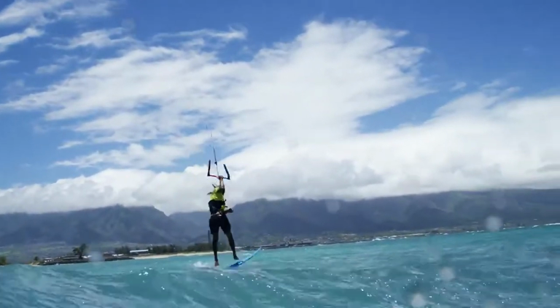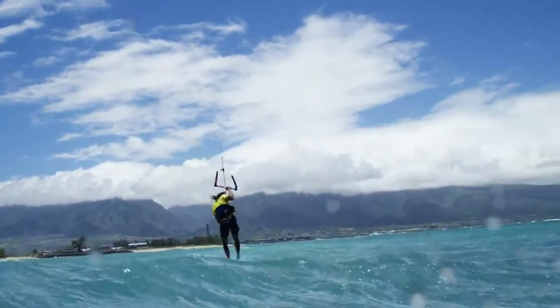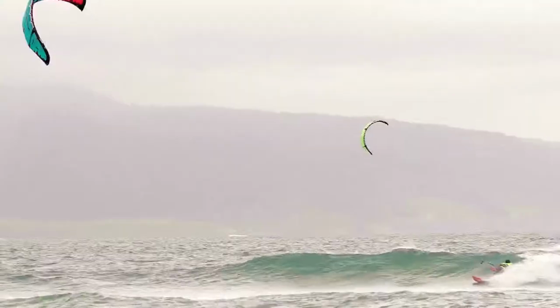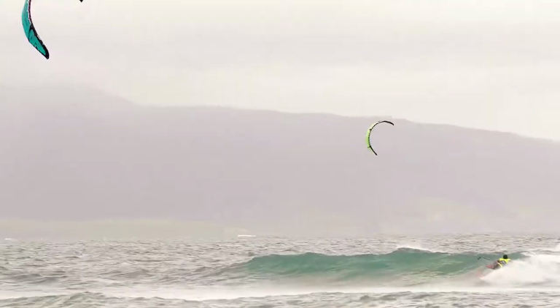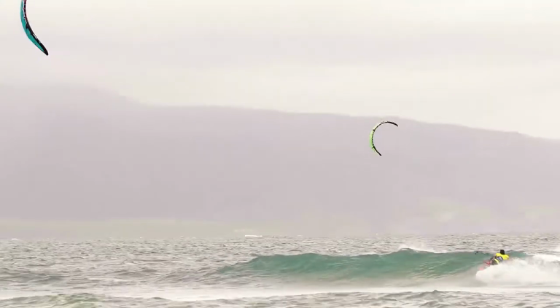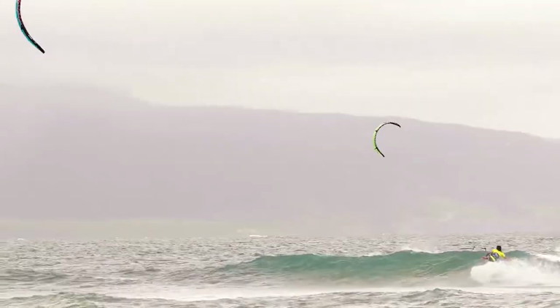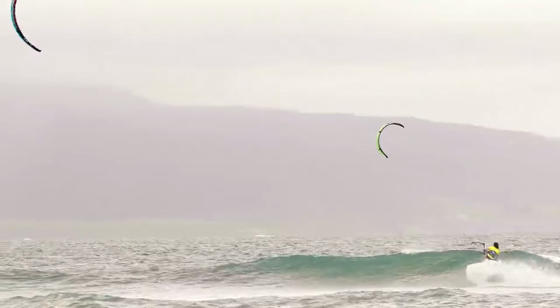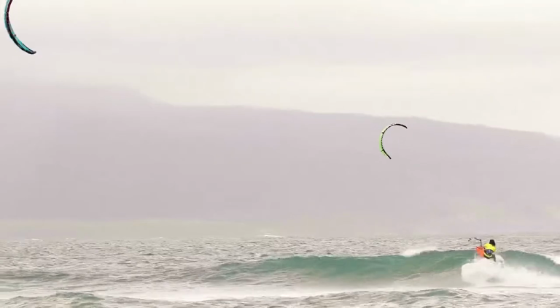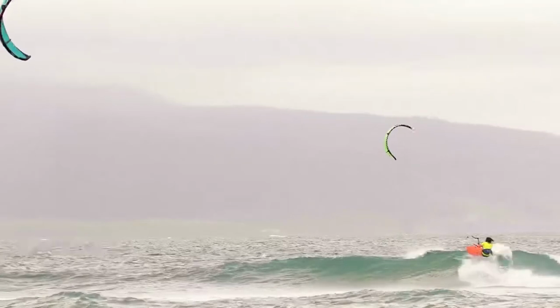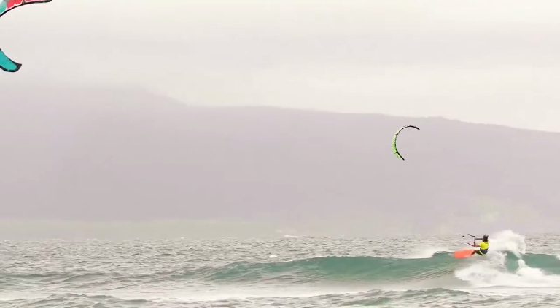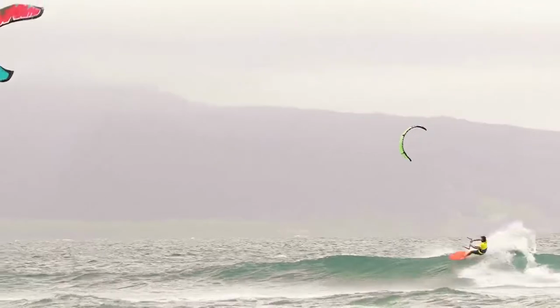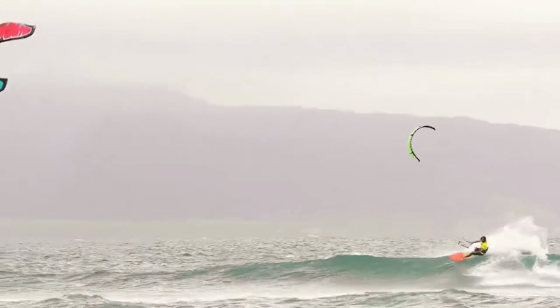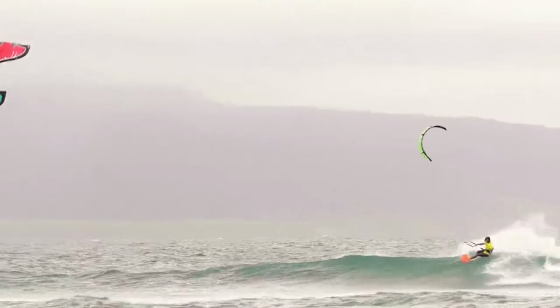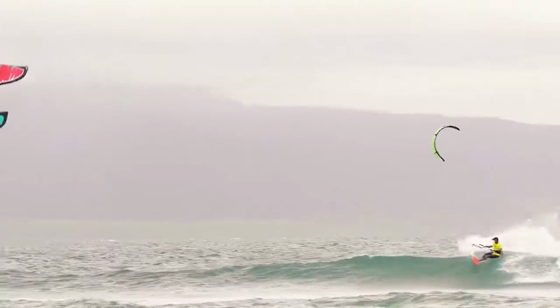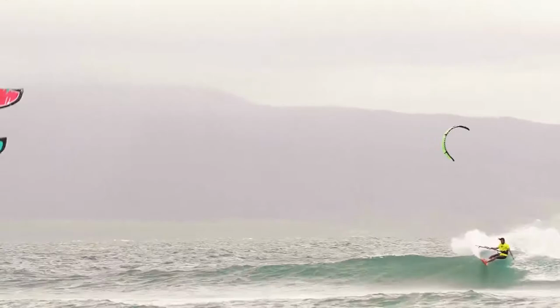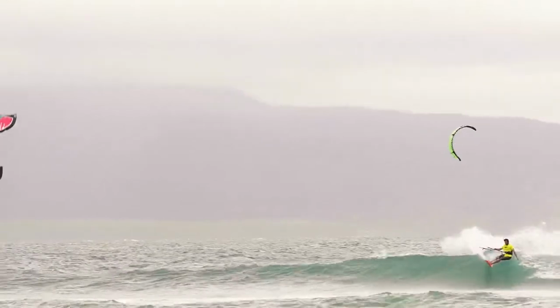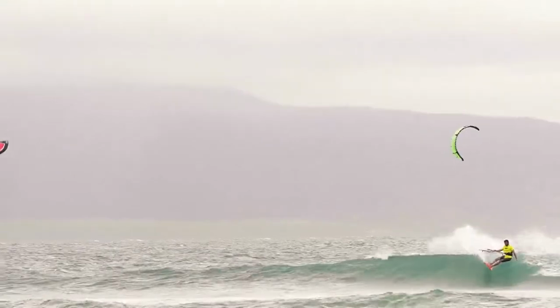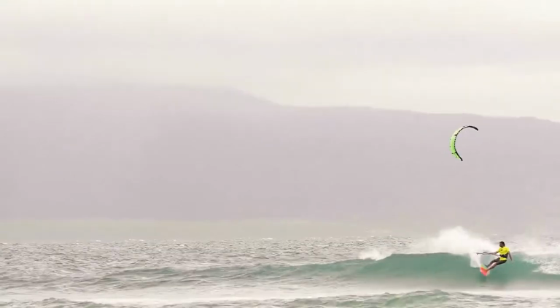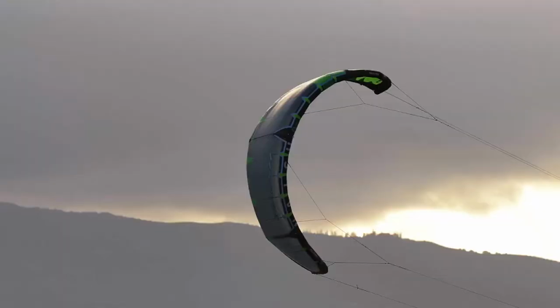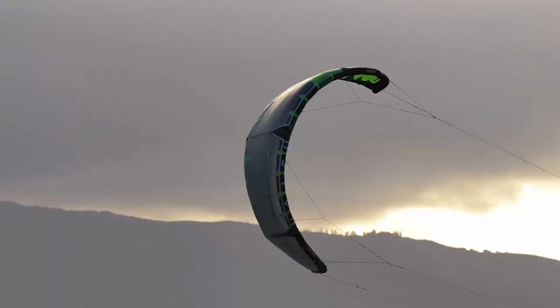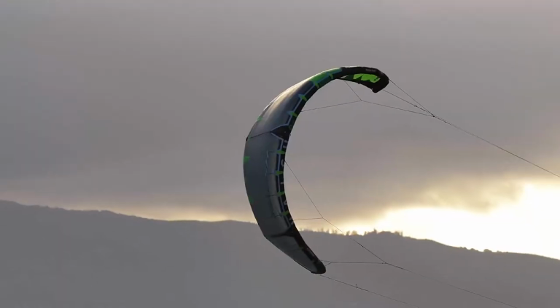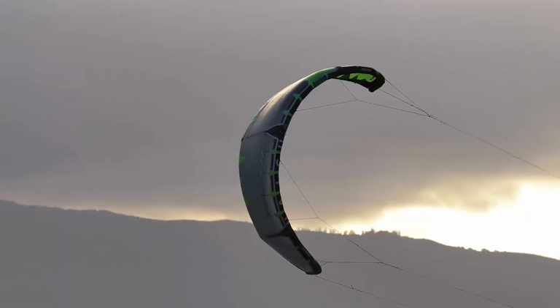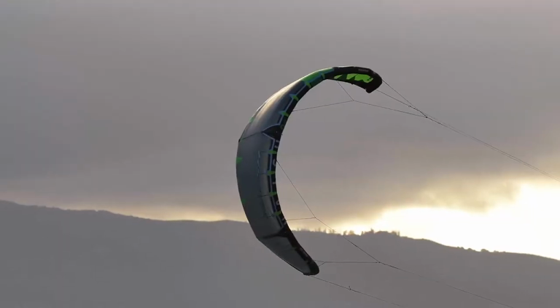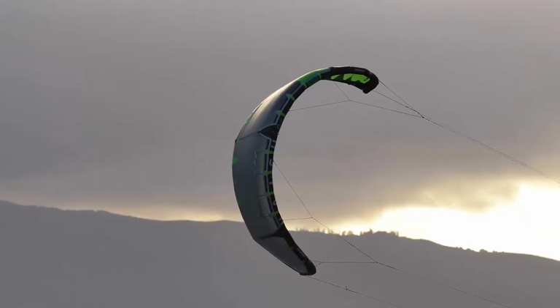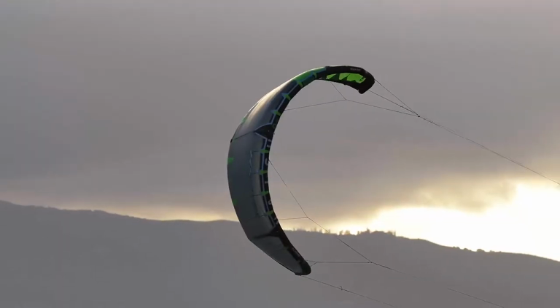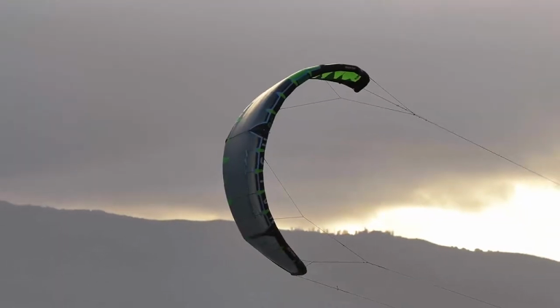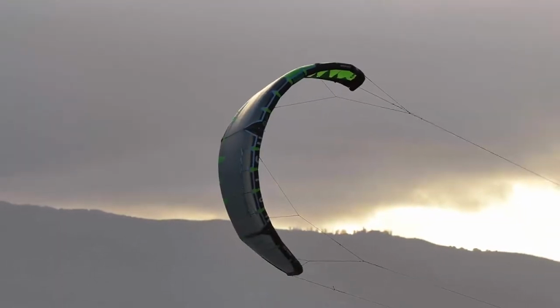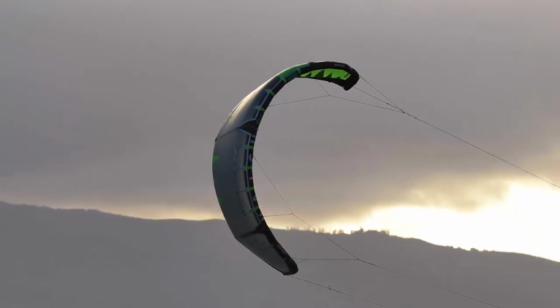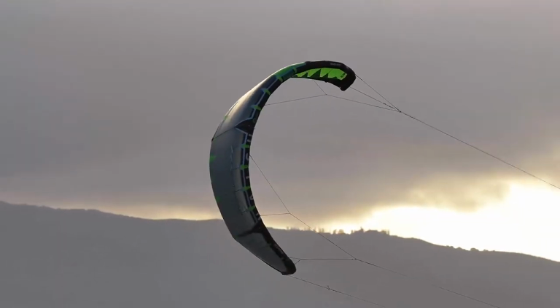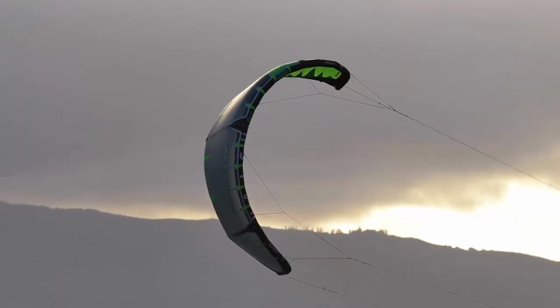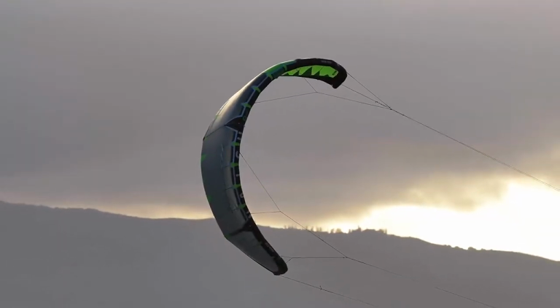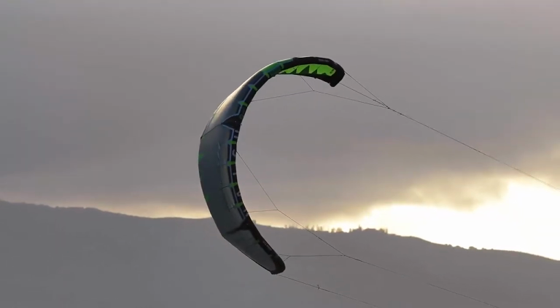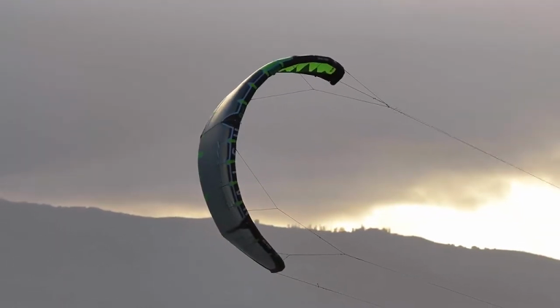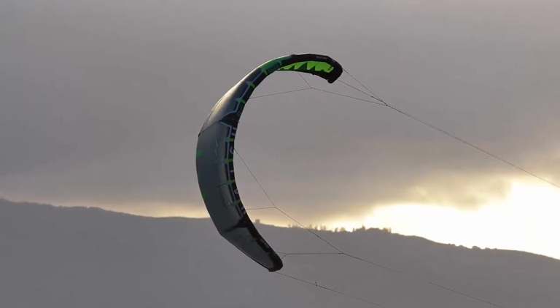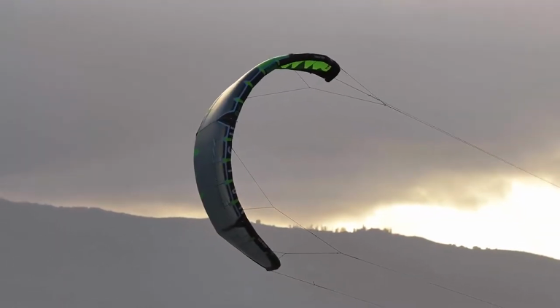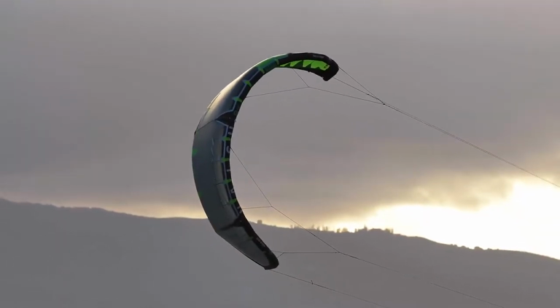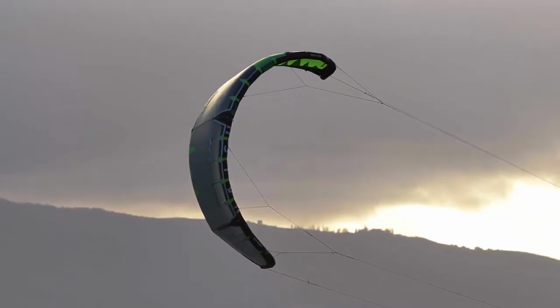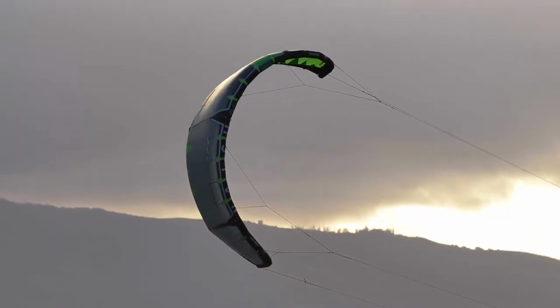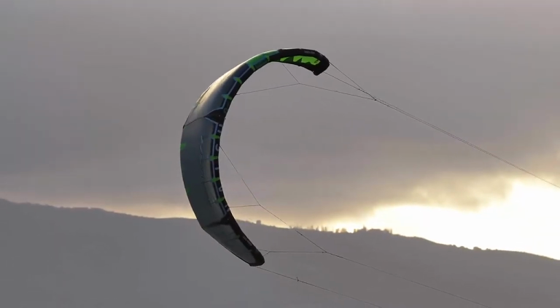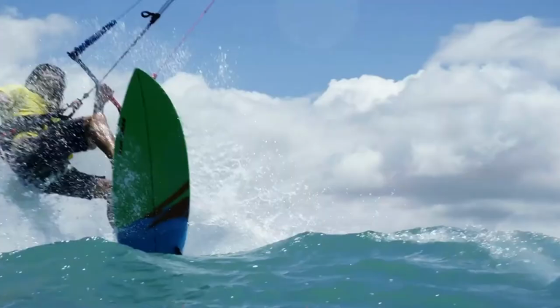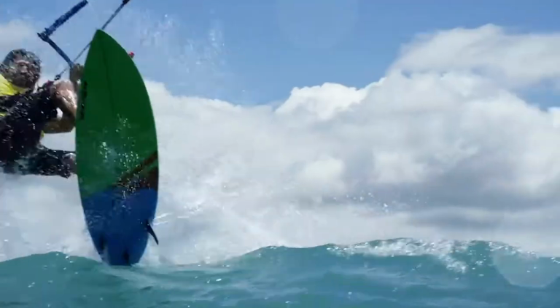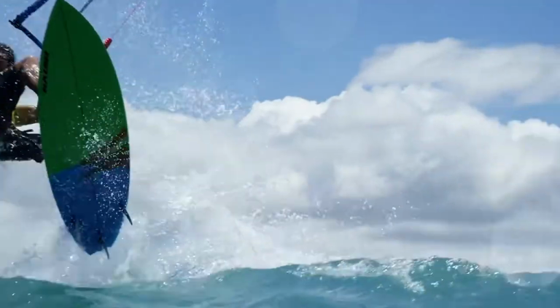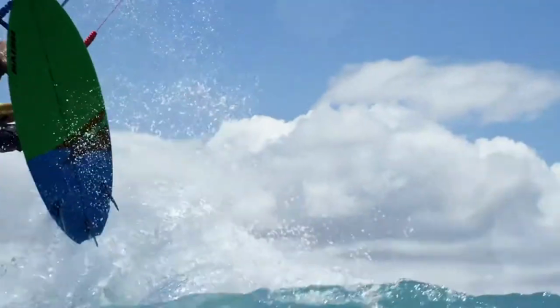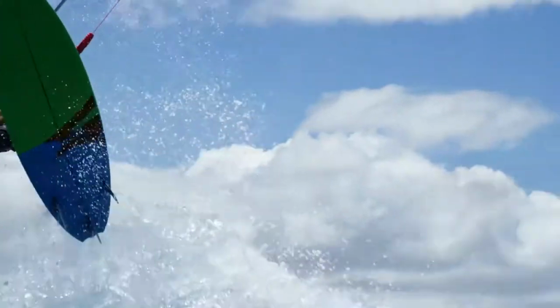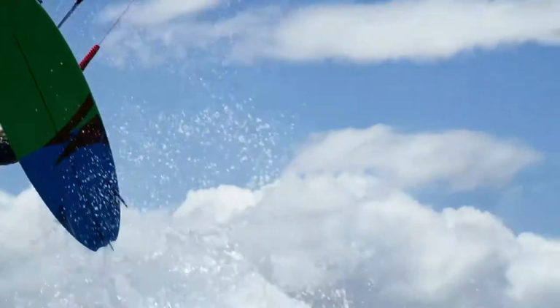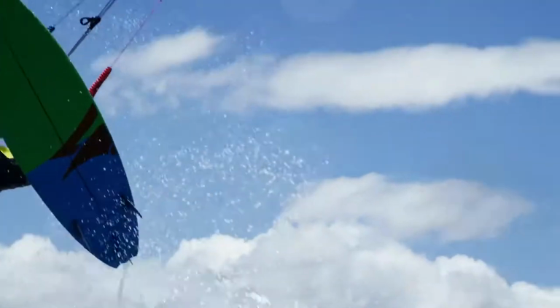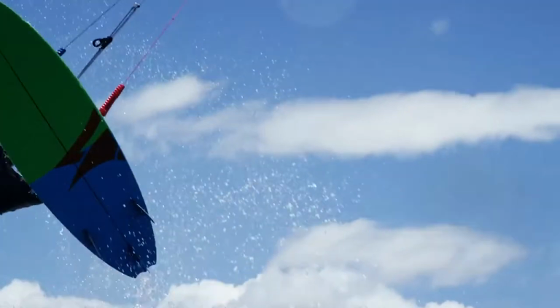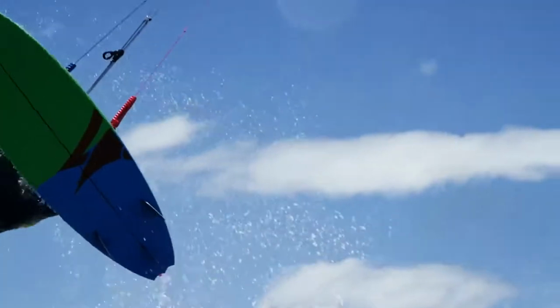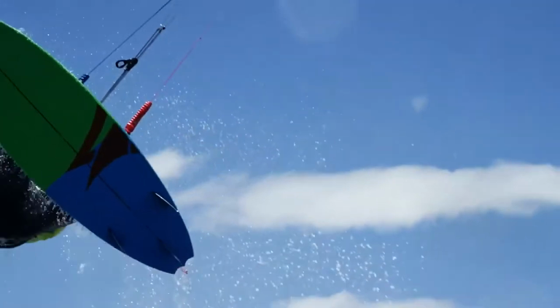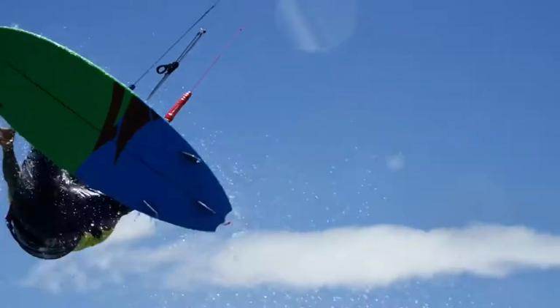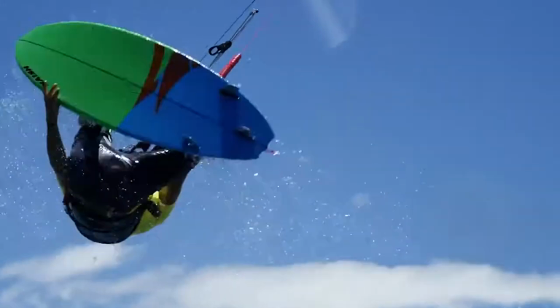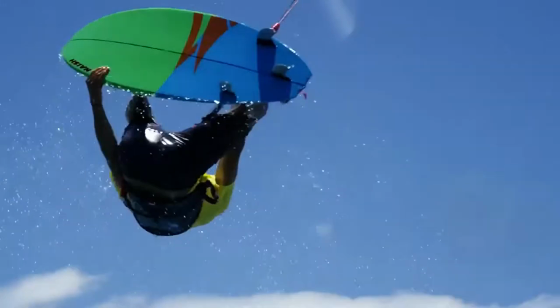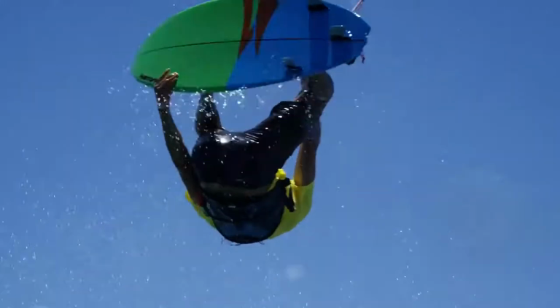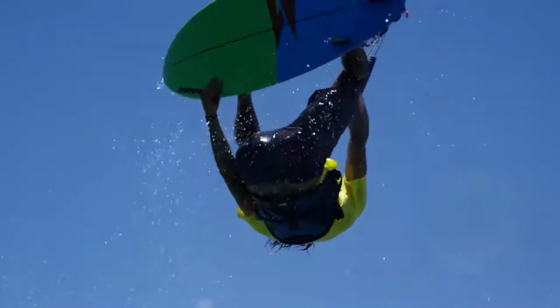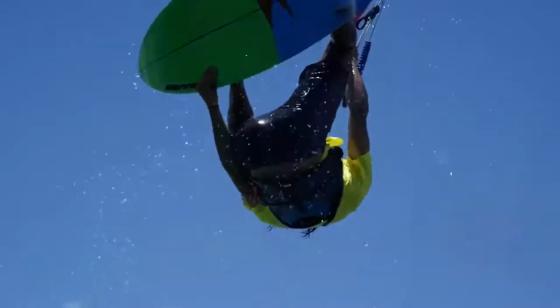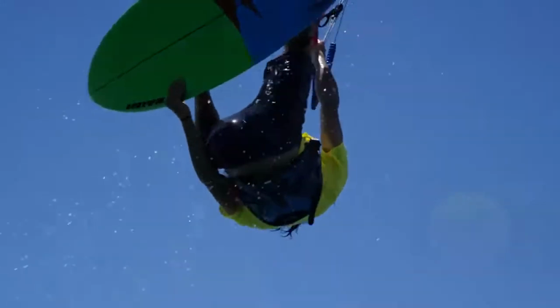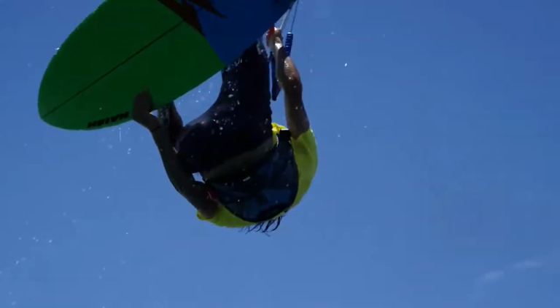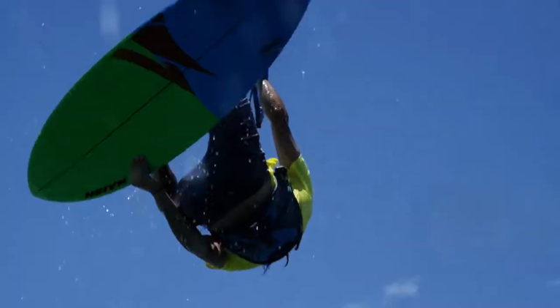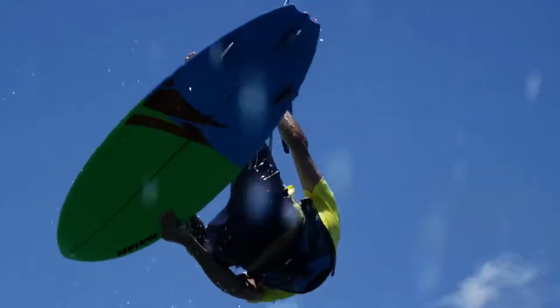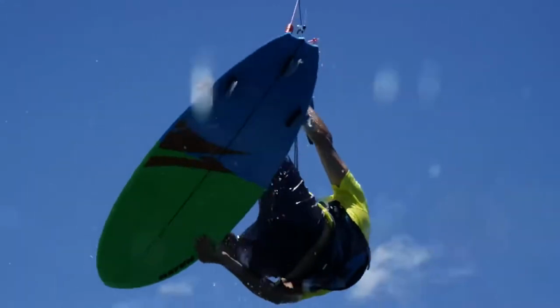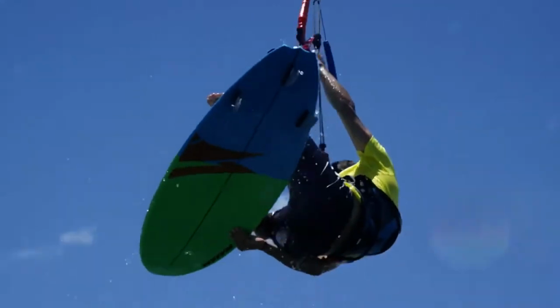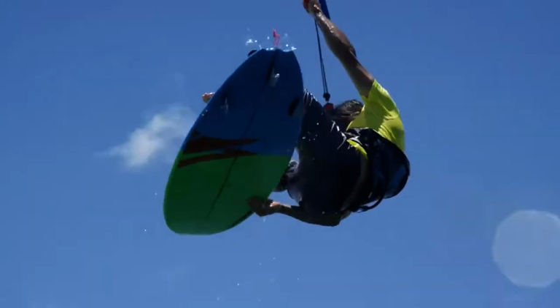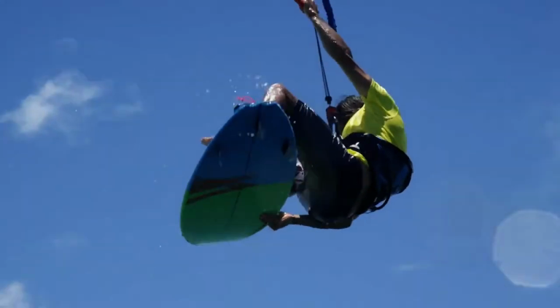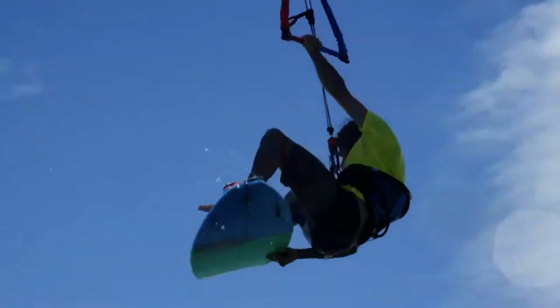Keep your eyes on the wave, not on your kite, with the easy handling and predictable Slash.